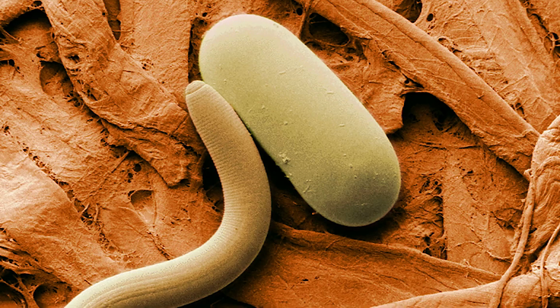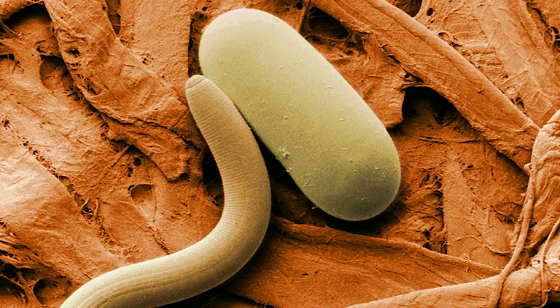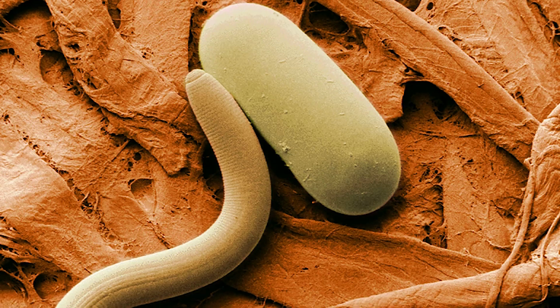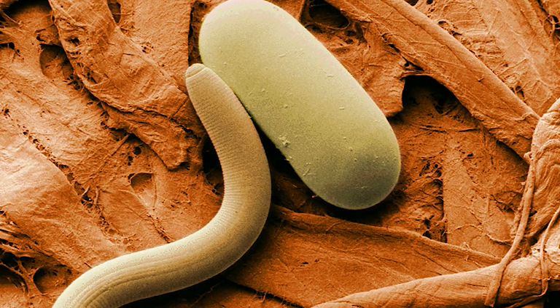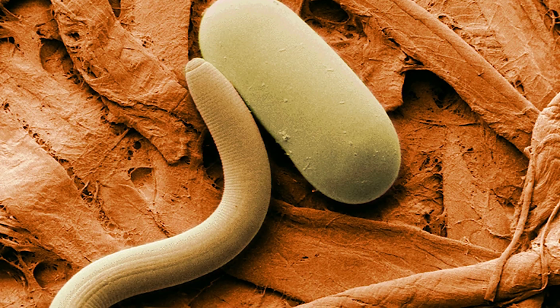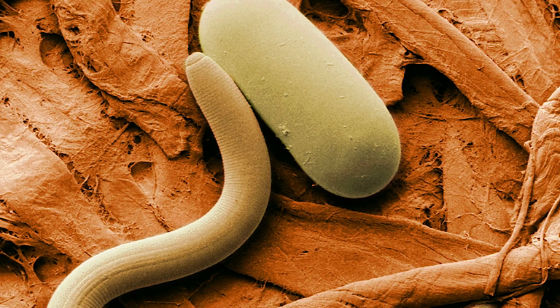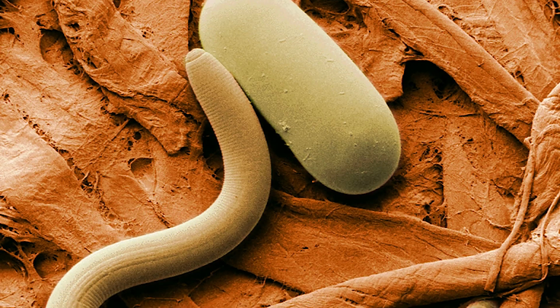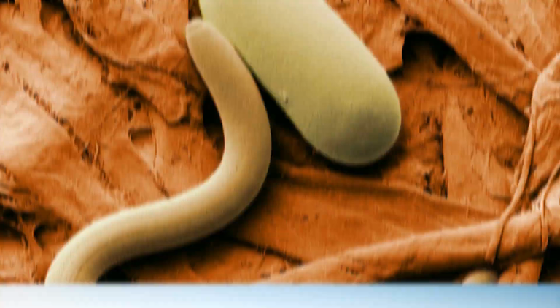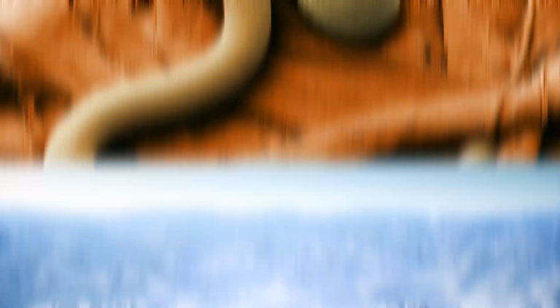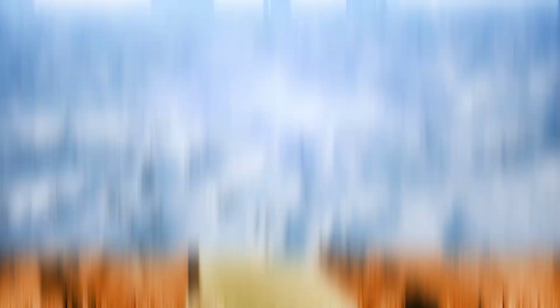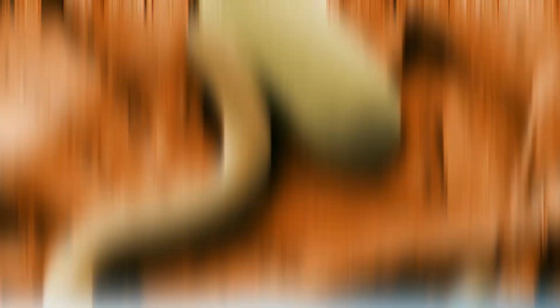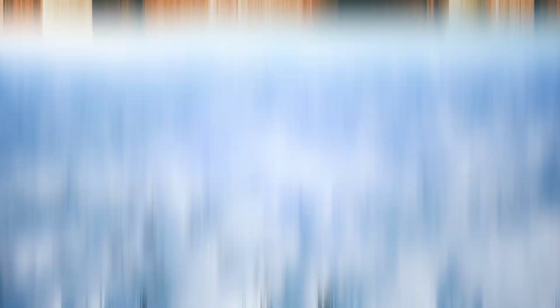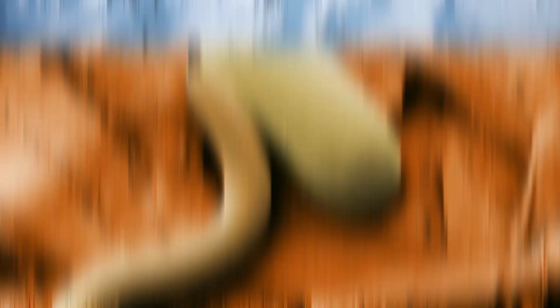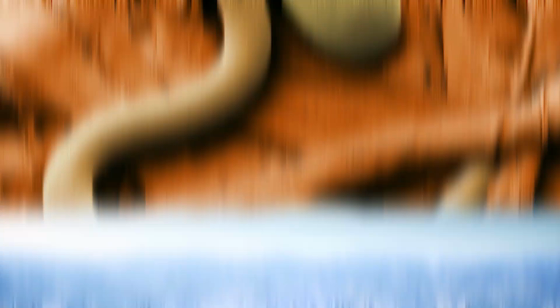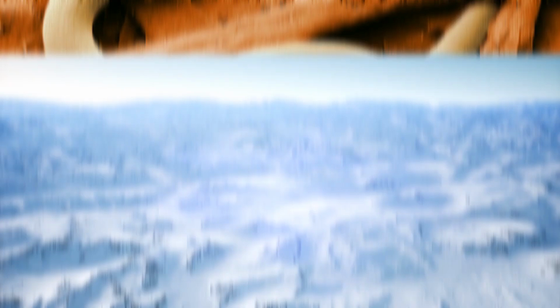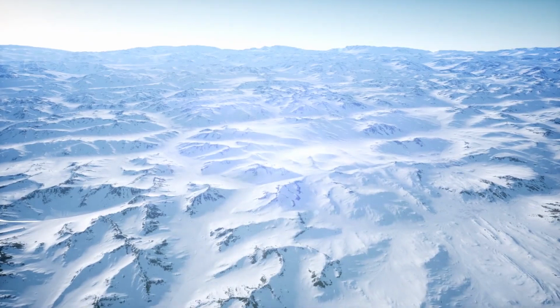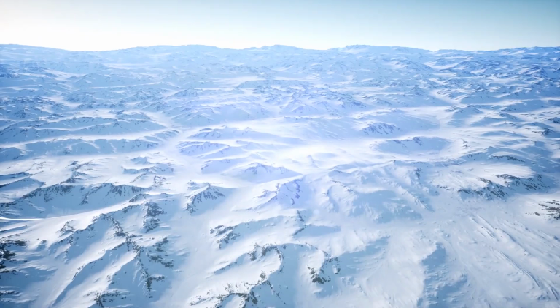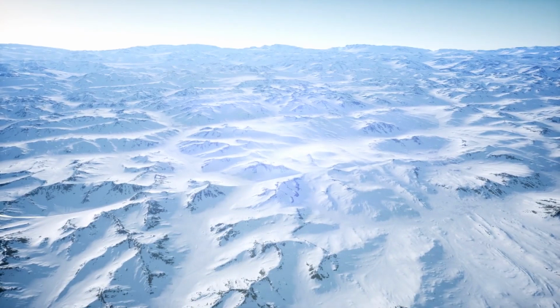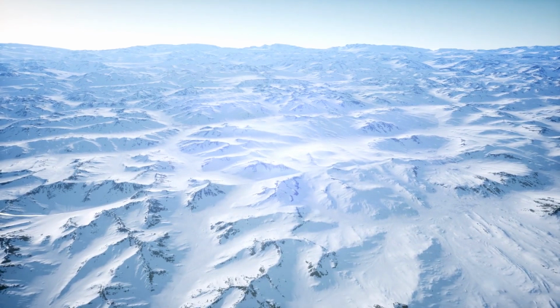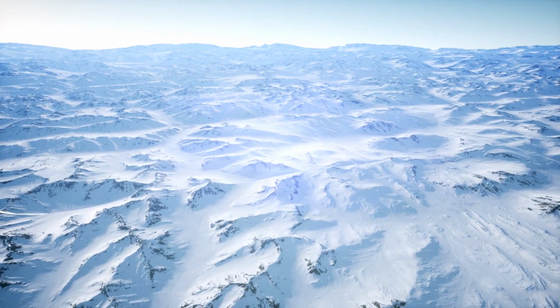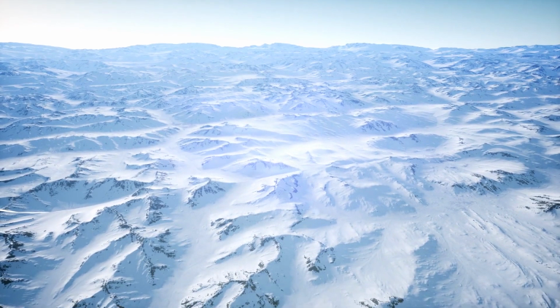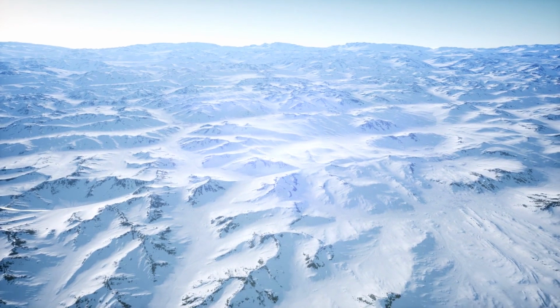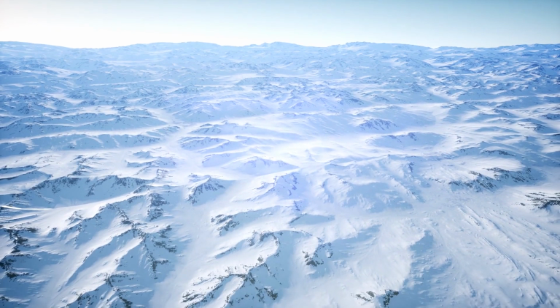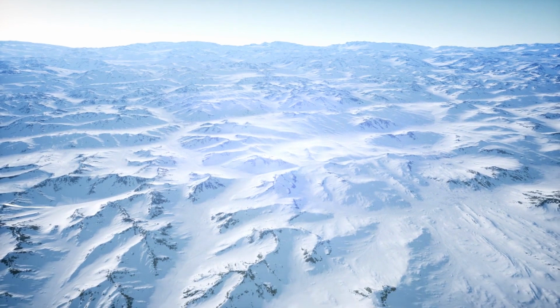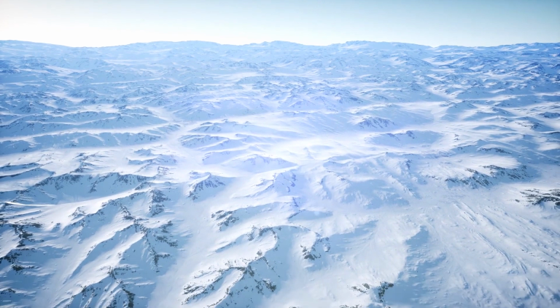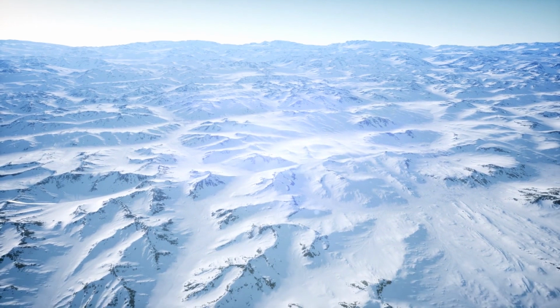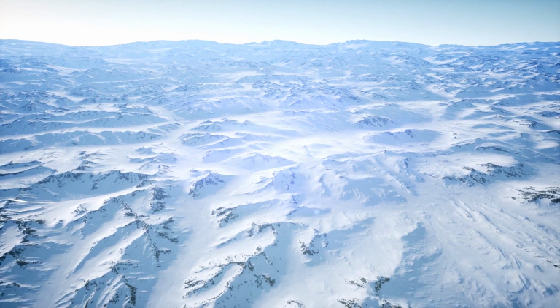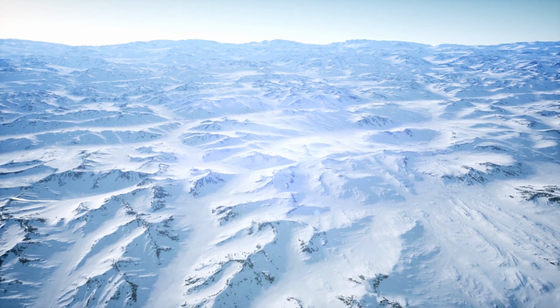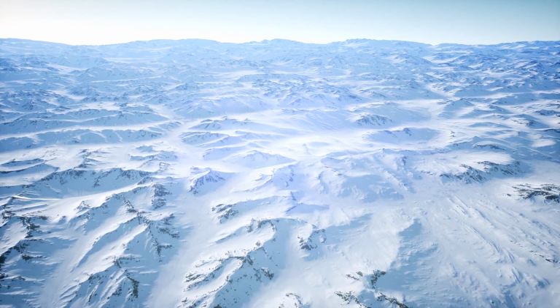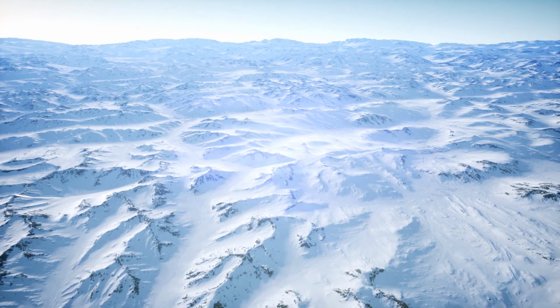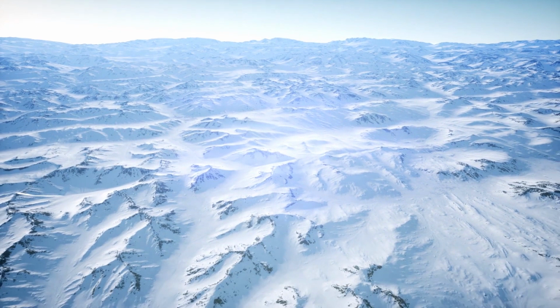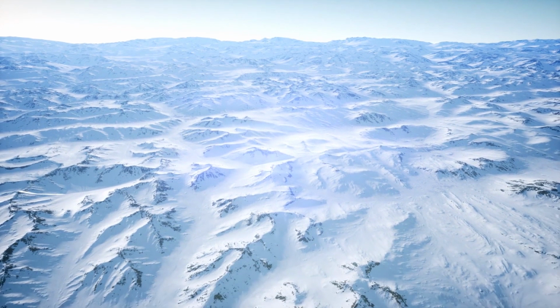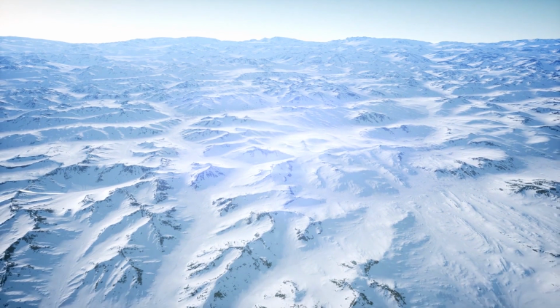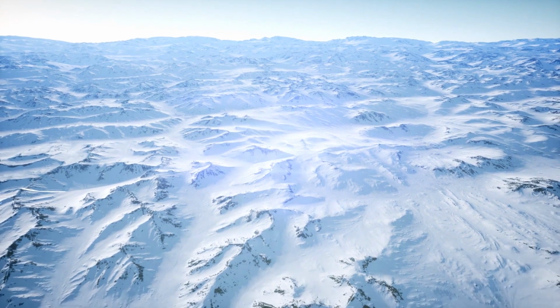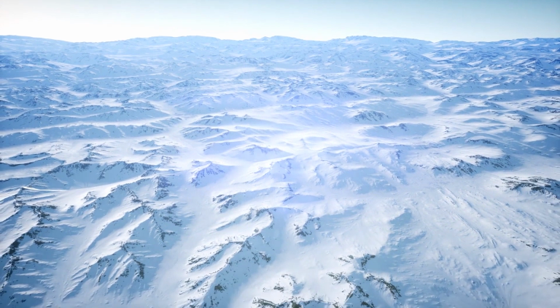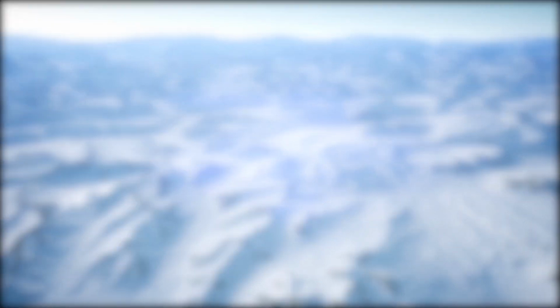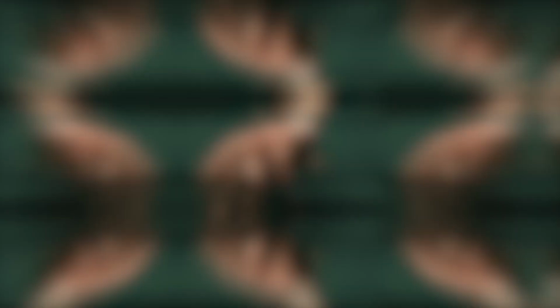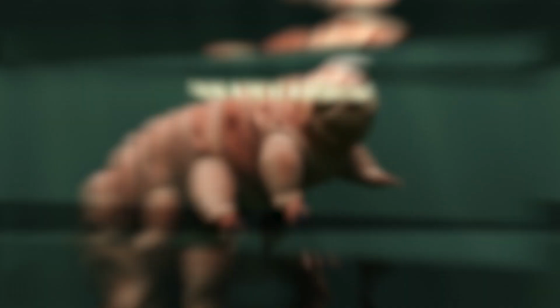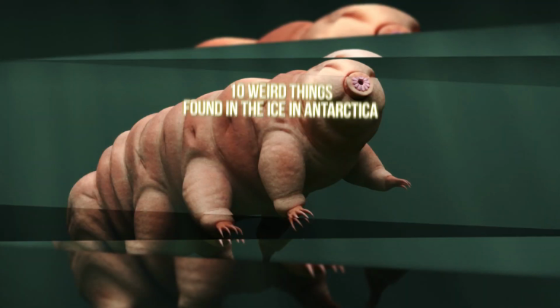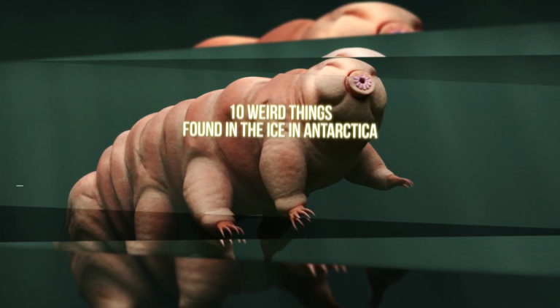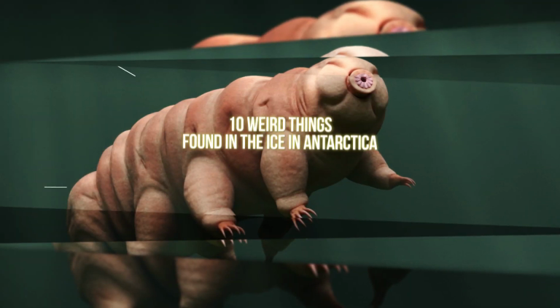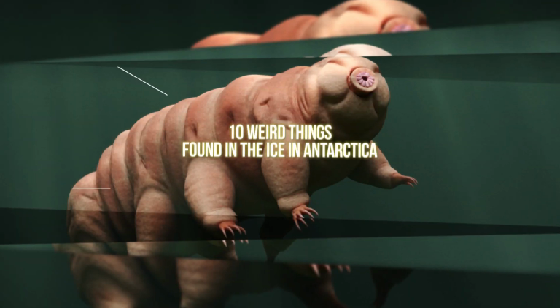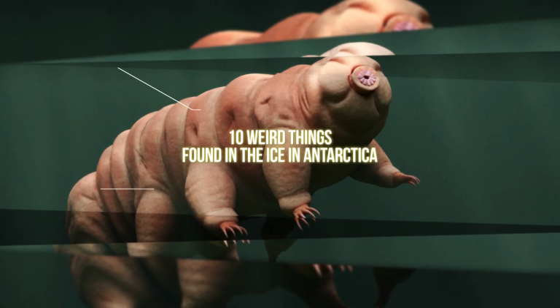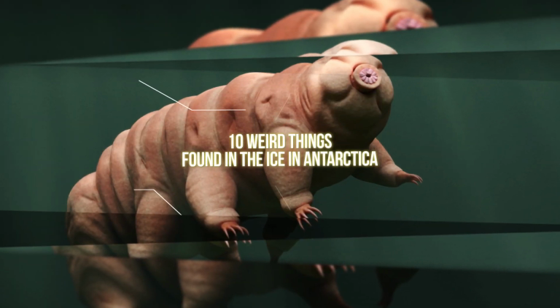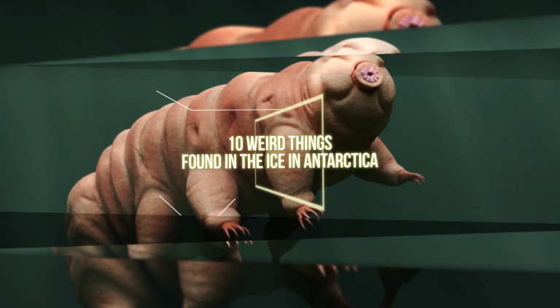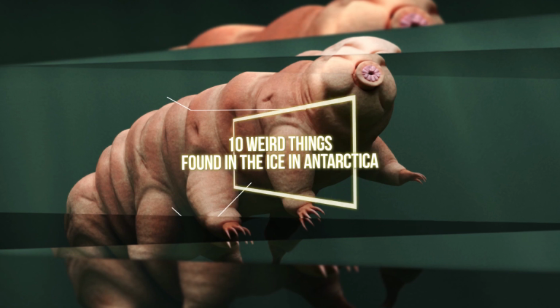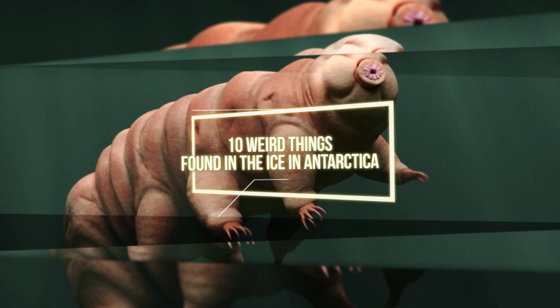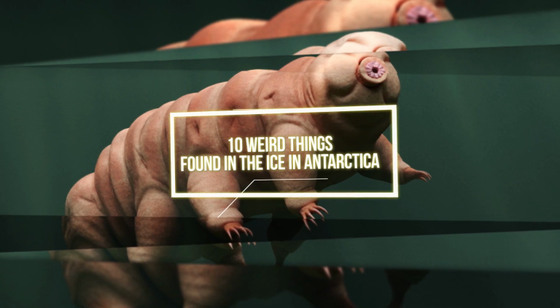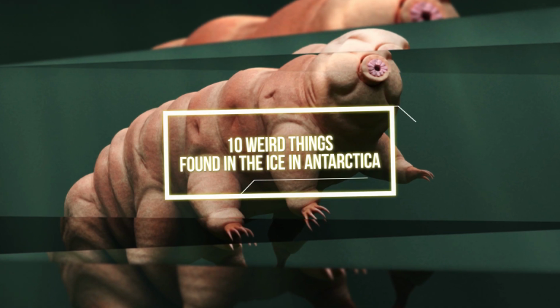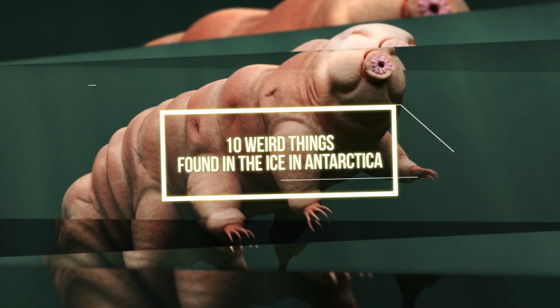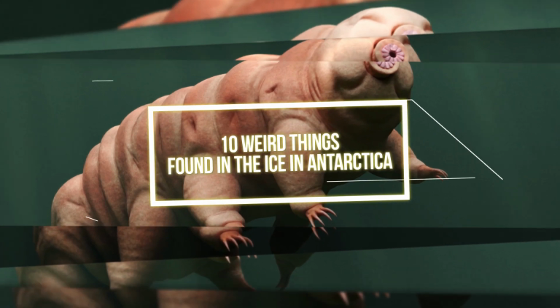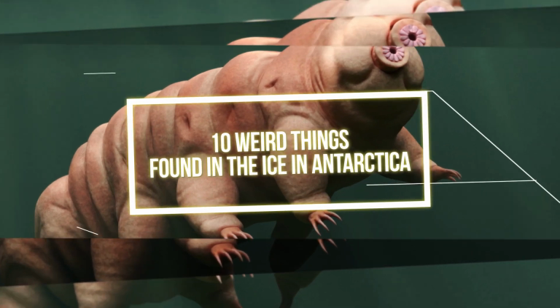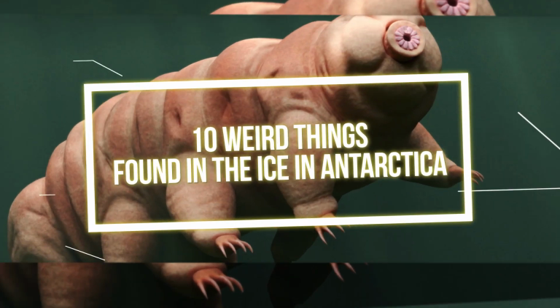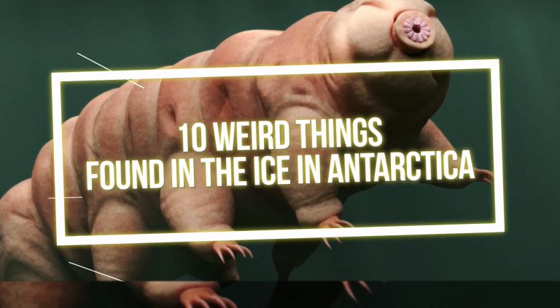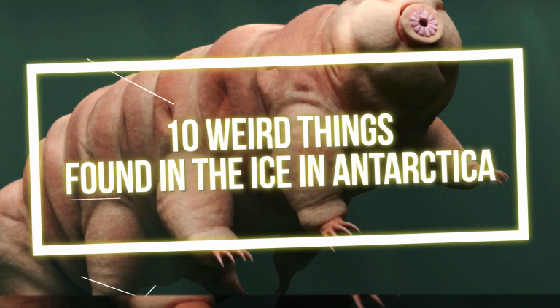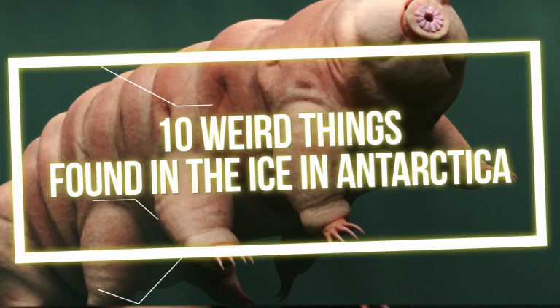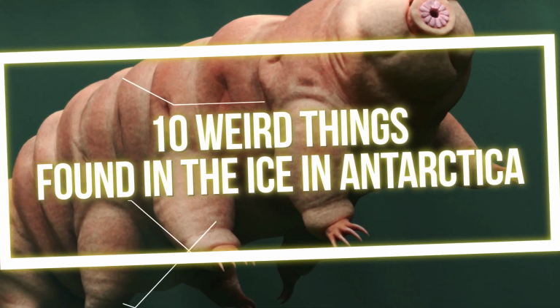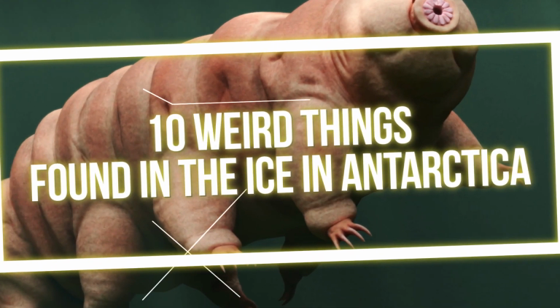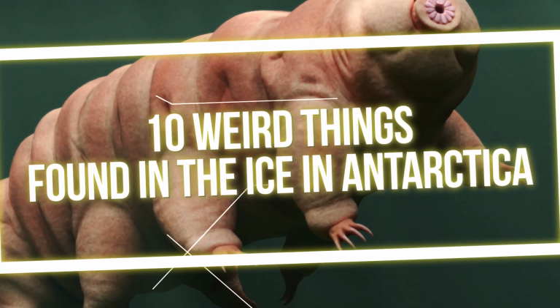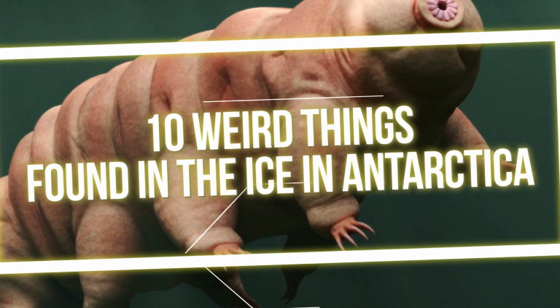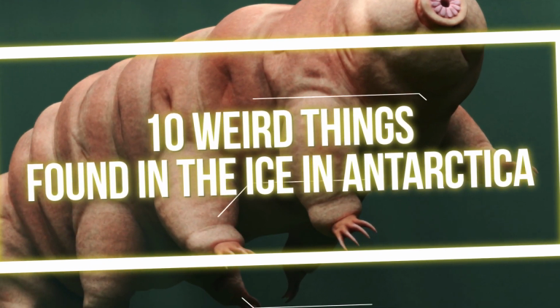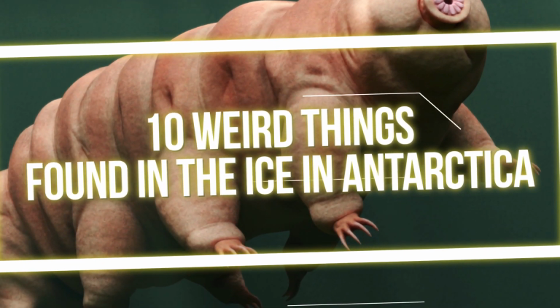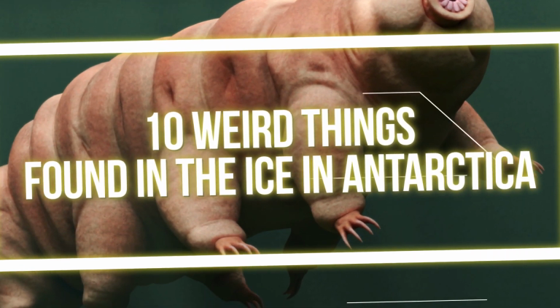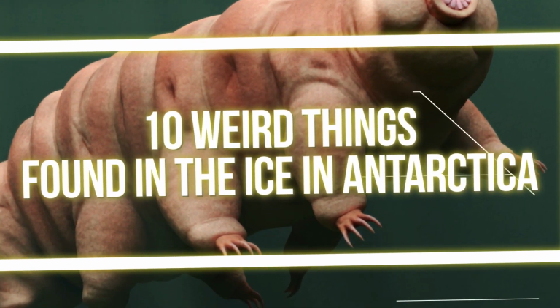From weird creatures to odd structures, join me as we explore 10 weird things found in the ice in Antarctica!